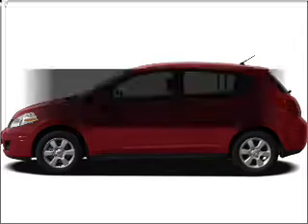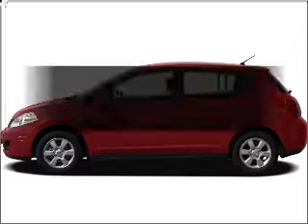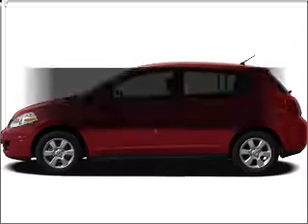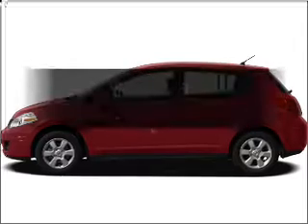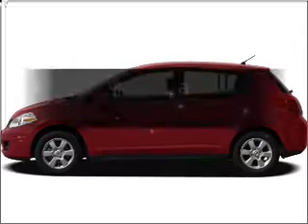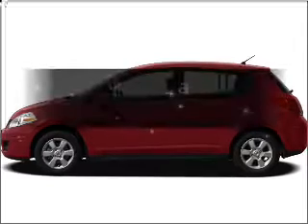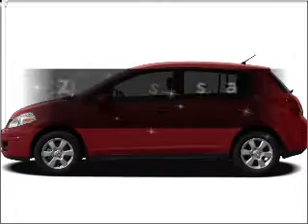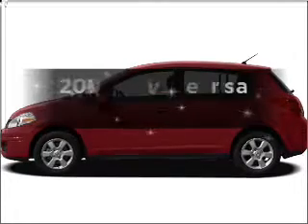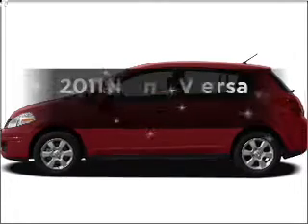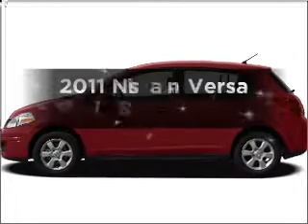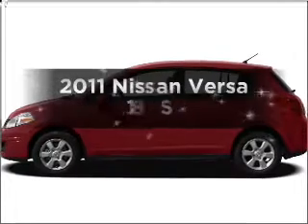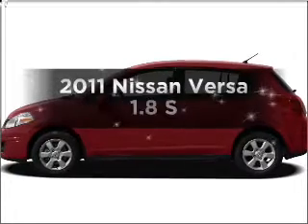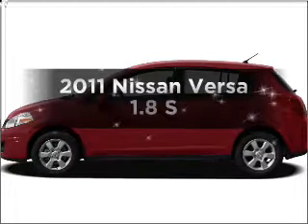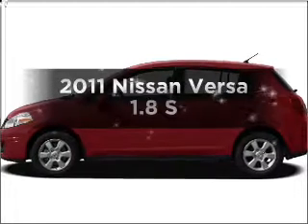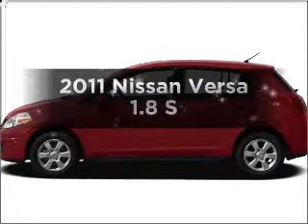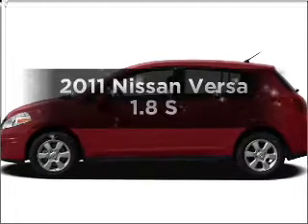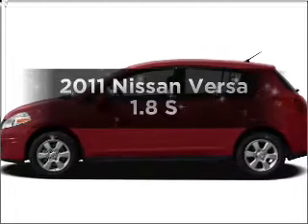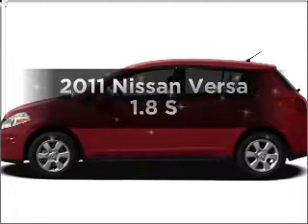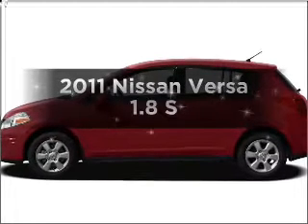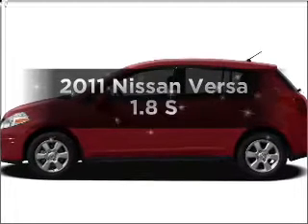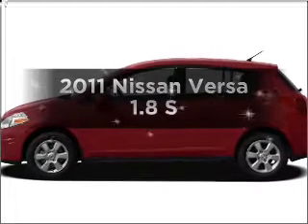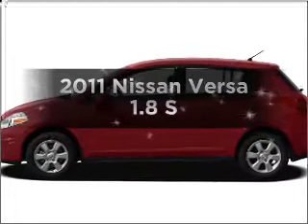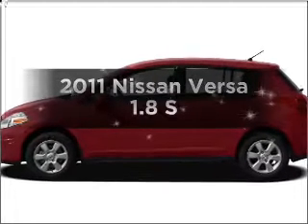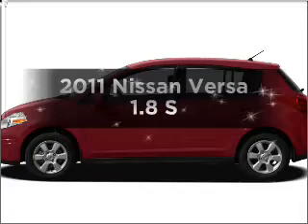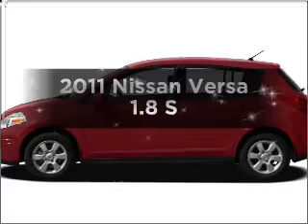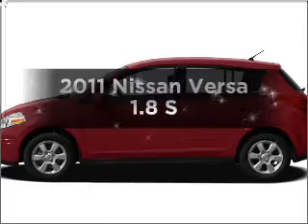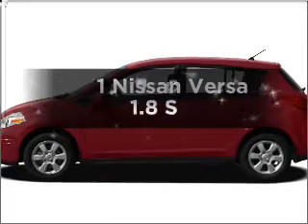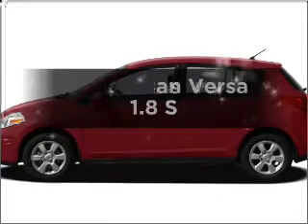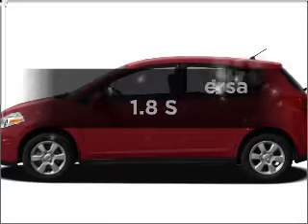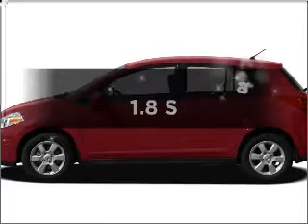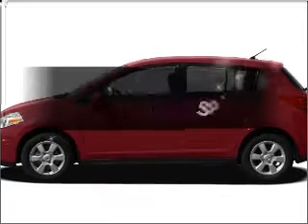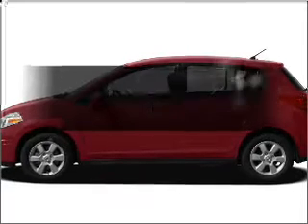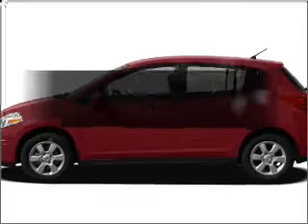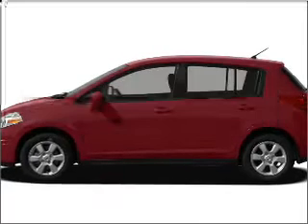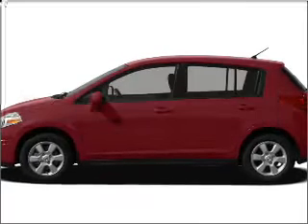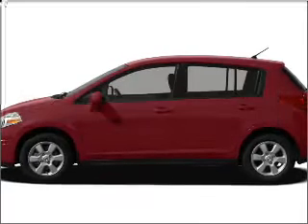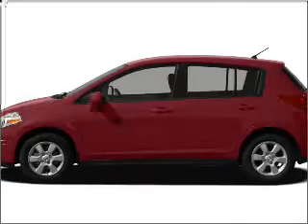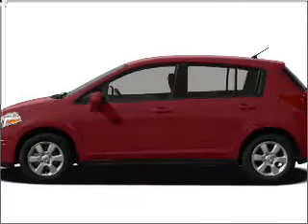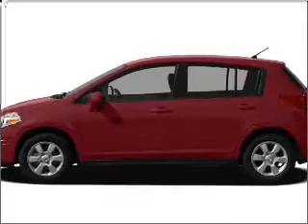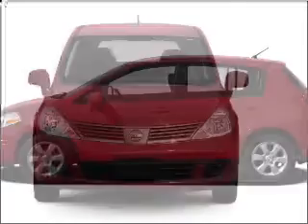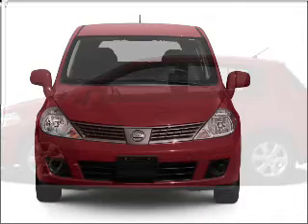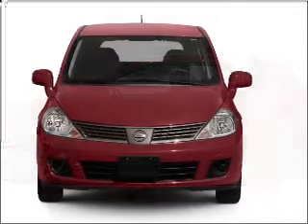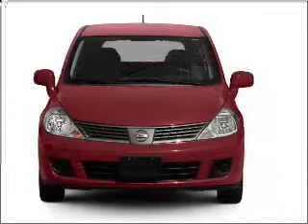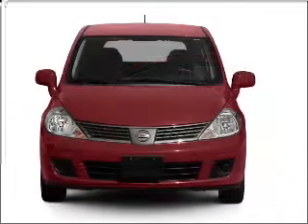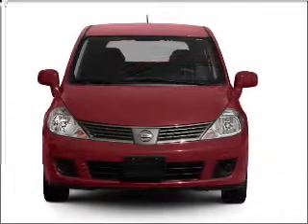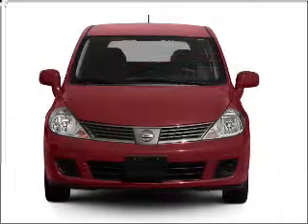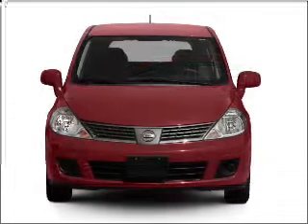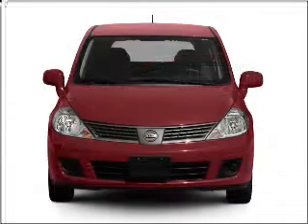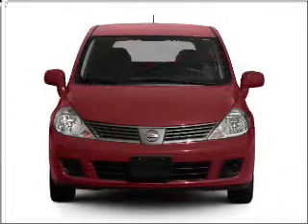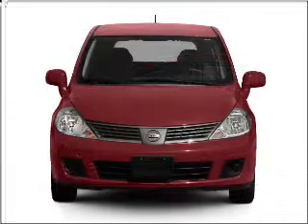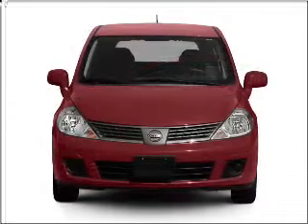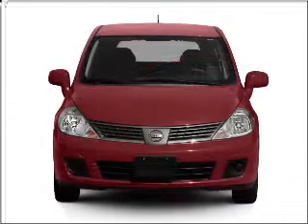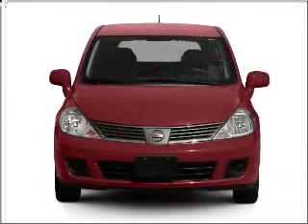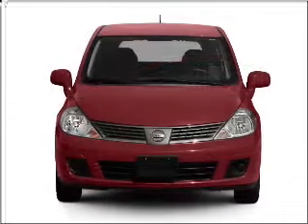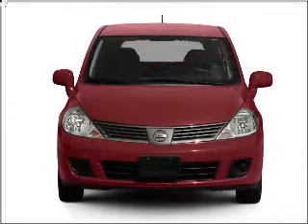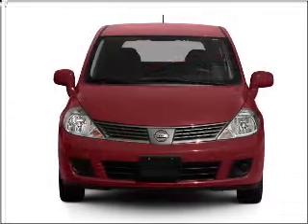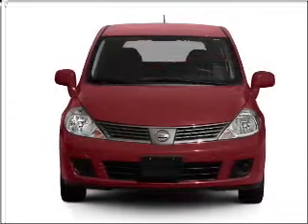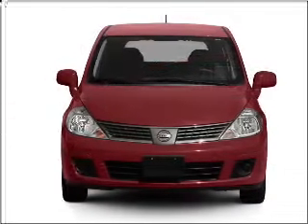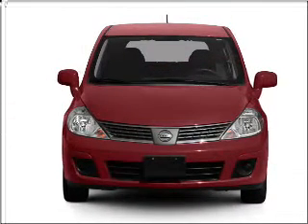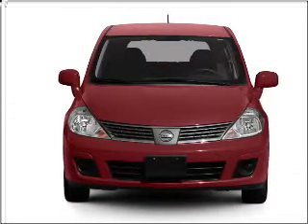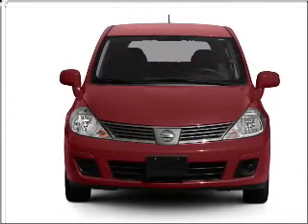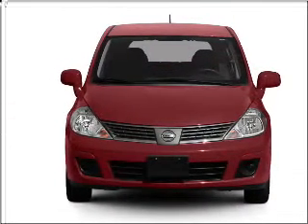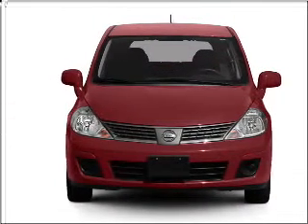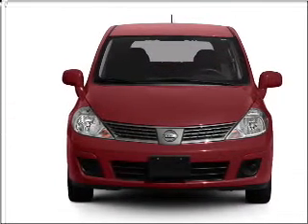Get noticed in this 2011 Nissan Versa. If you're looking for a first-rate auto, this one could be yours today.